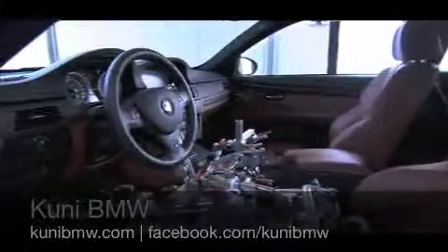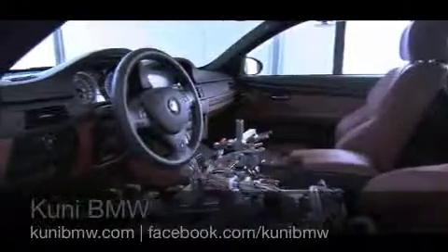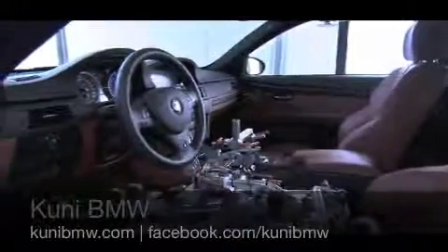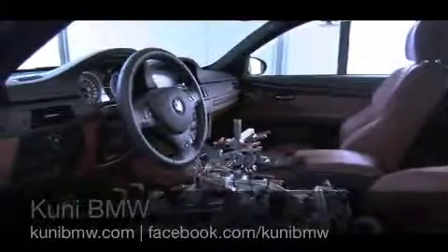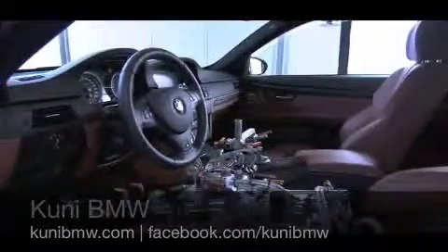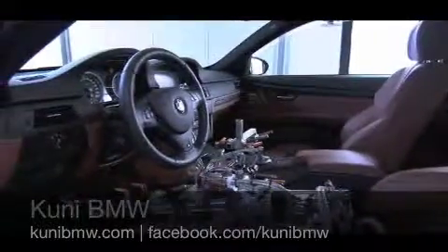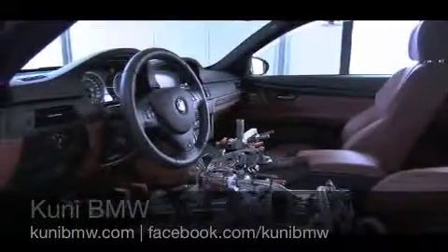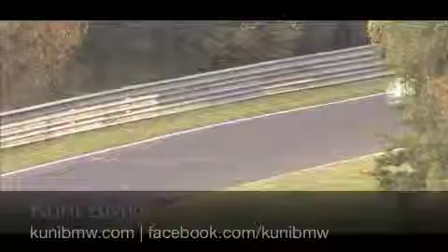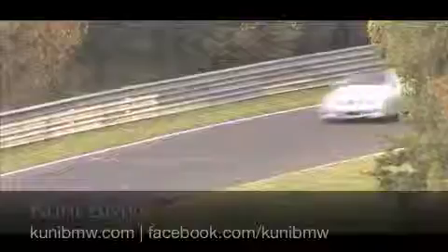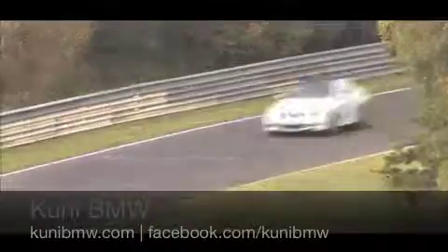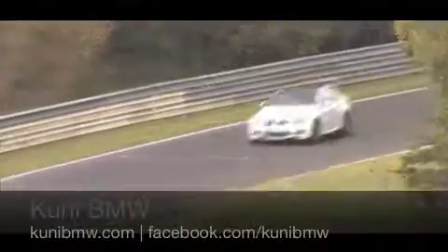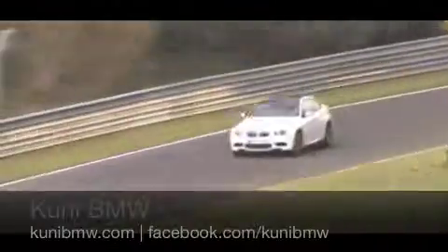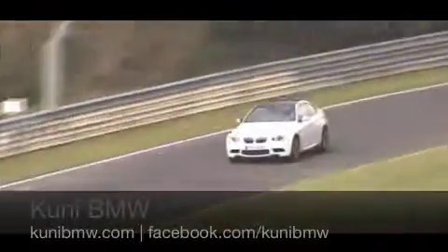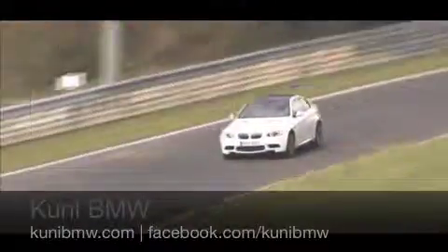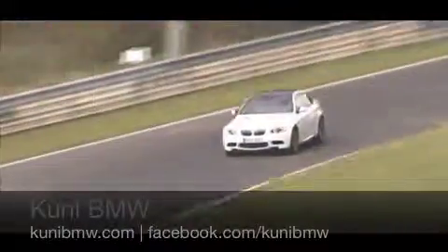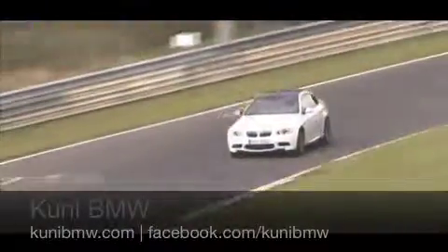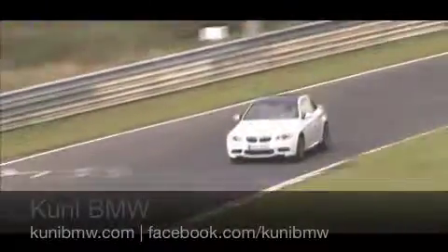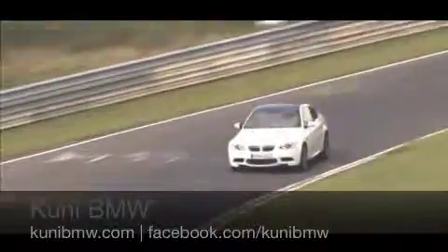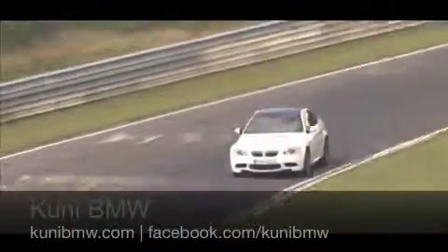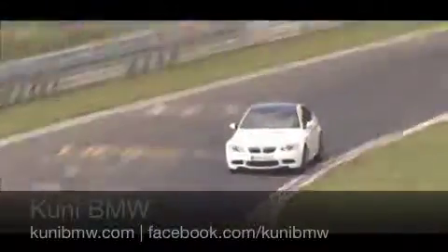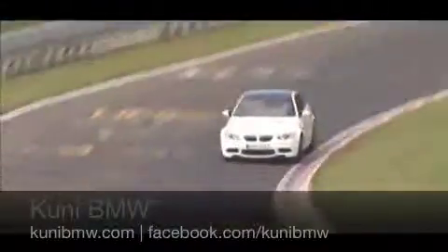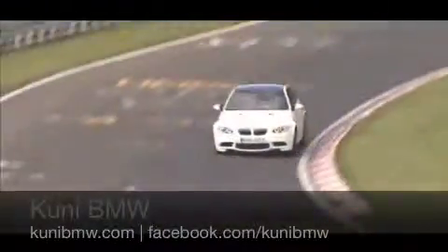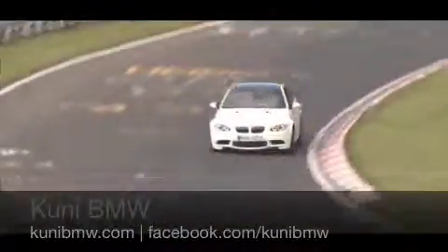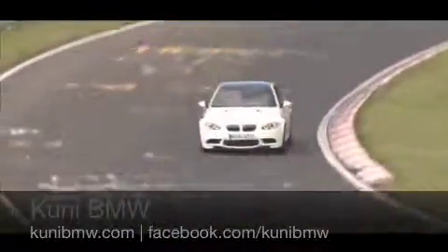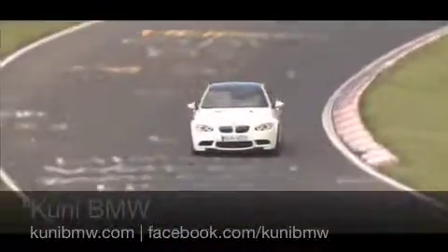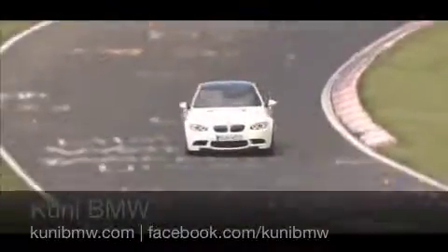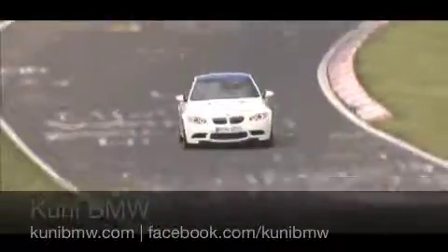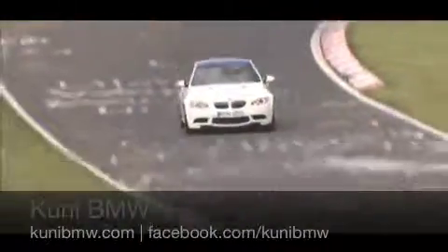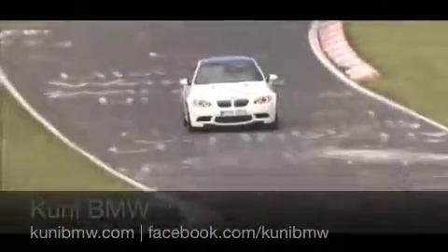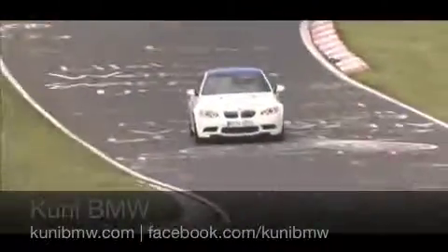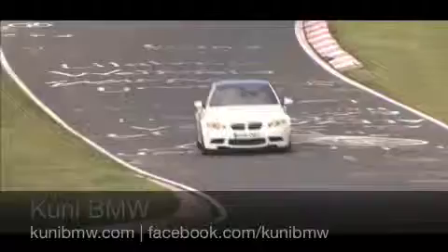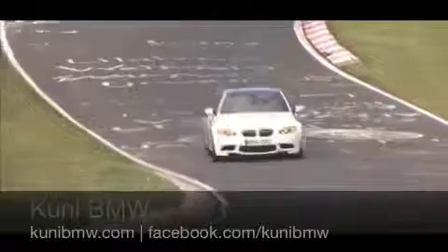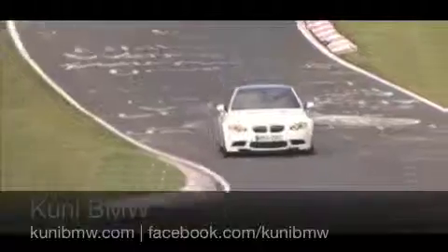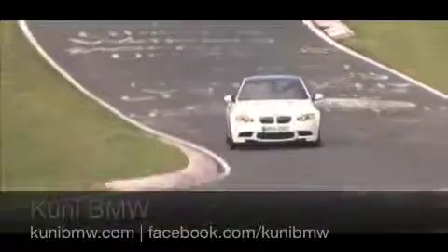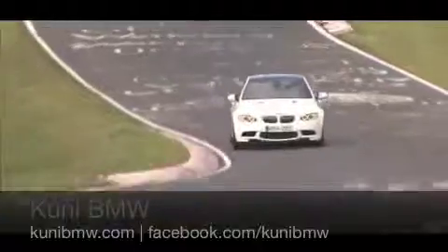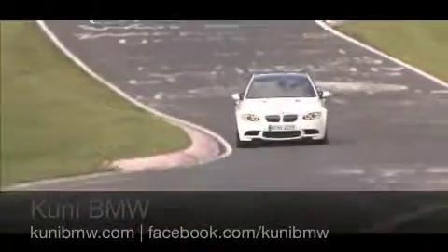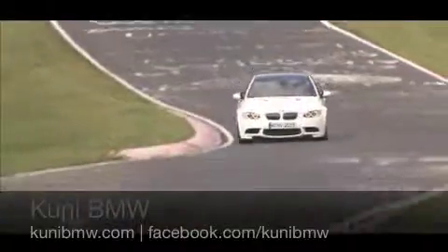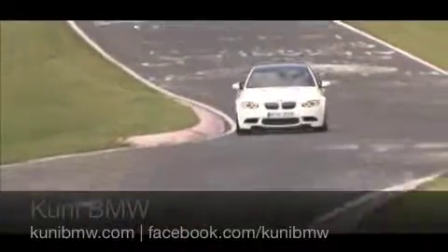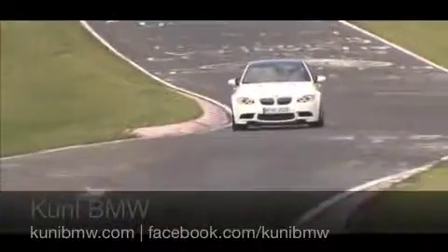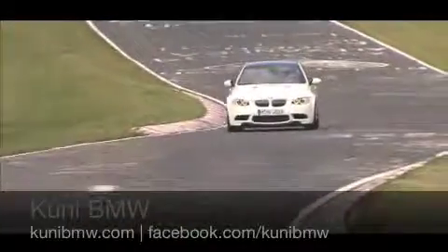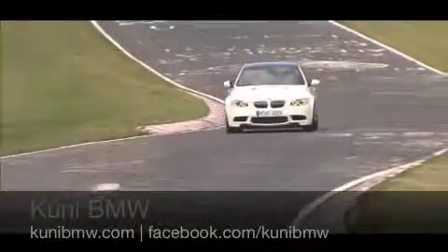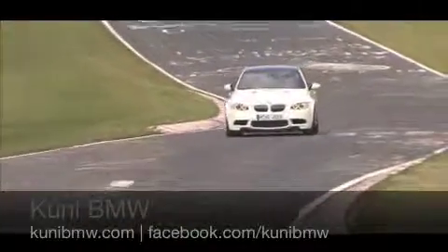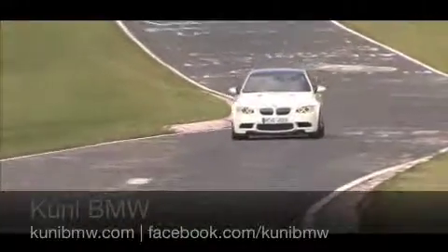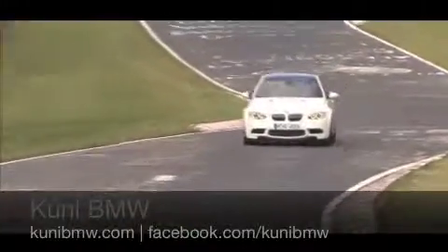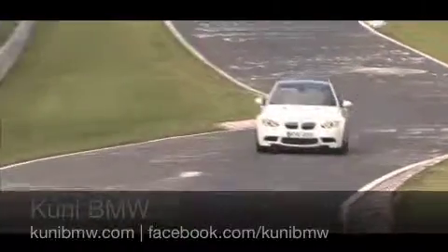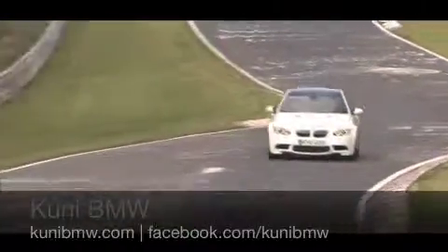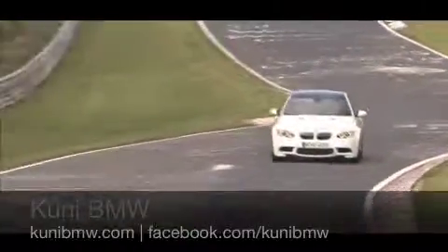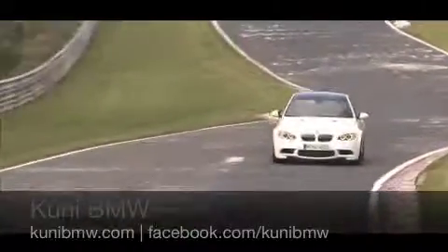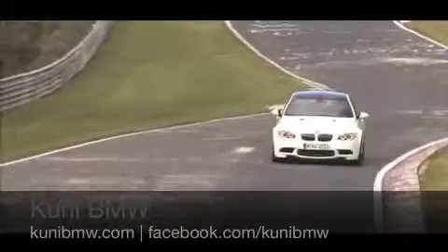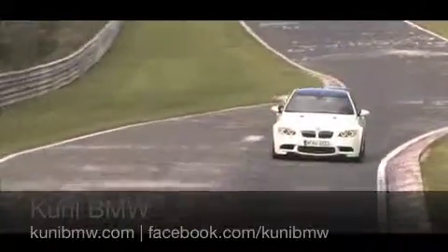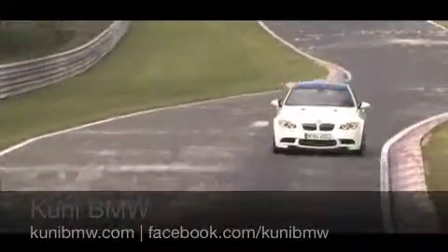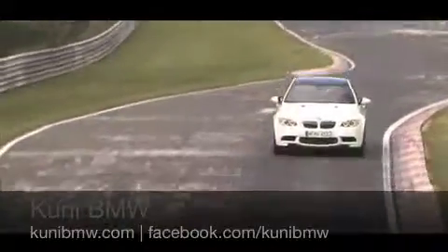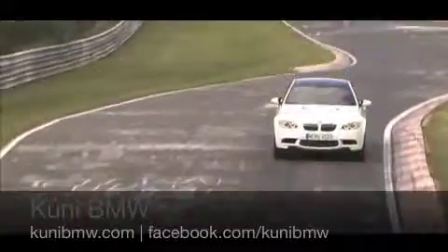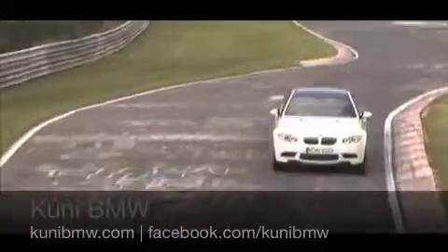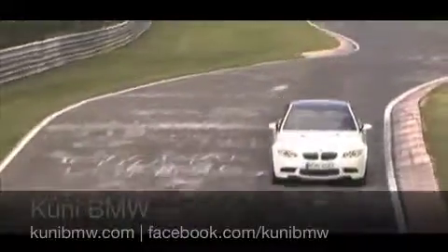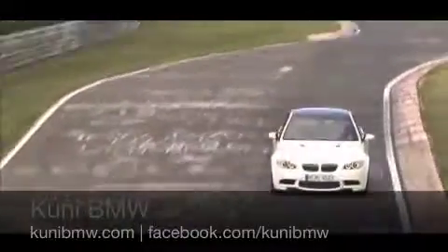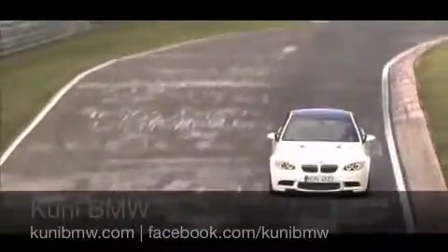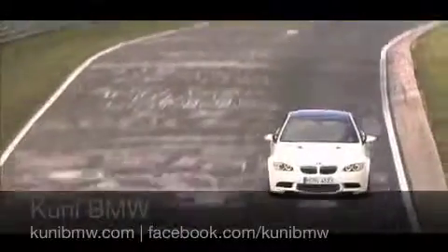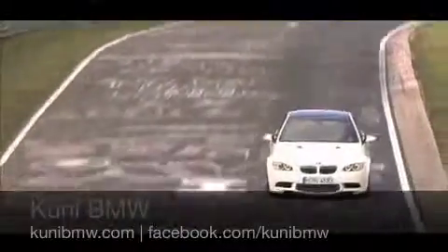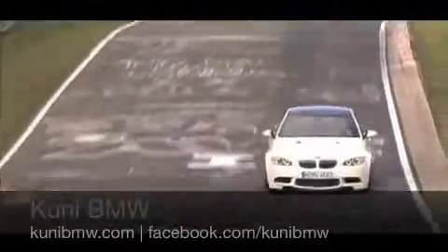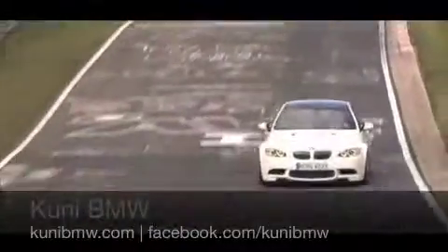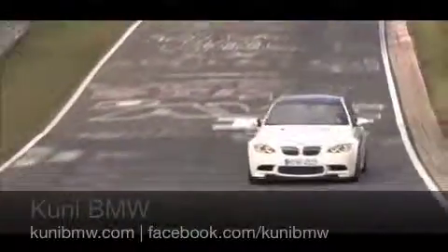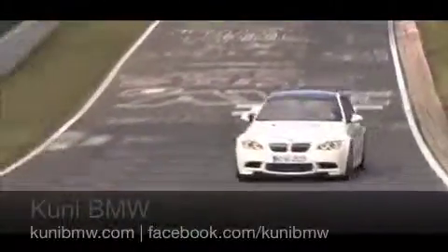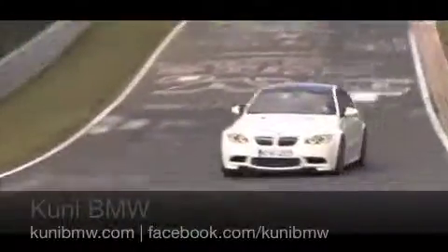But nothing beats the real torture test at Germany's most demanding and legendary racetrack, the Nürburgring Nordschleife.